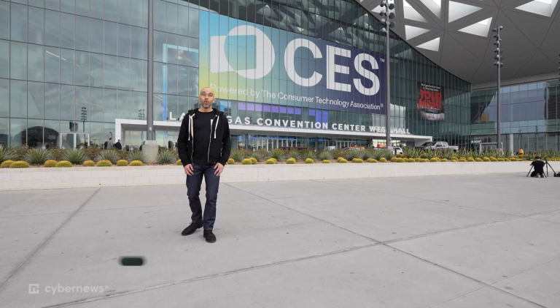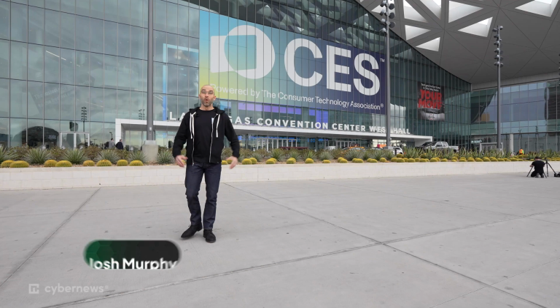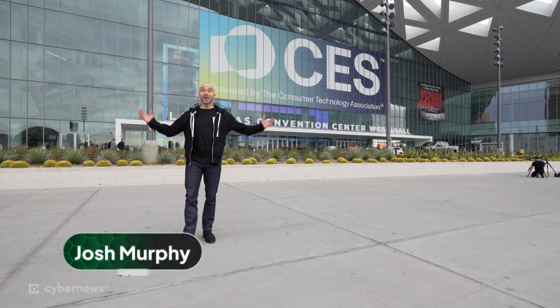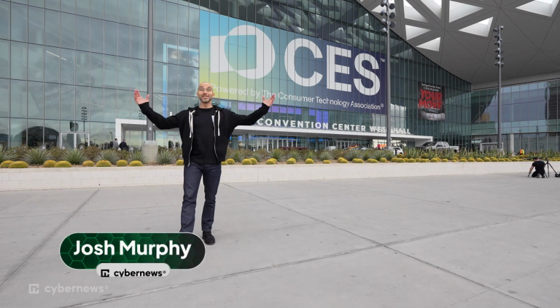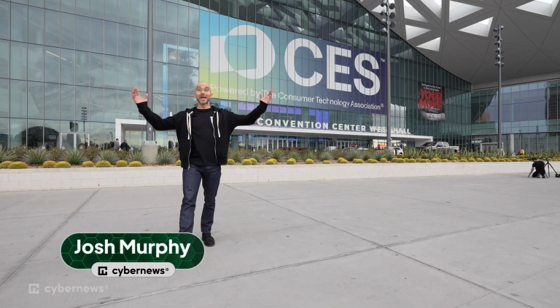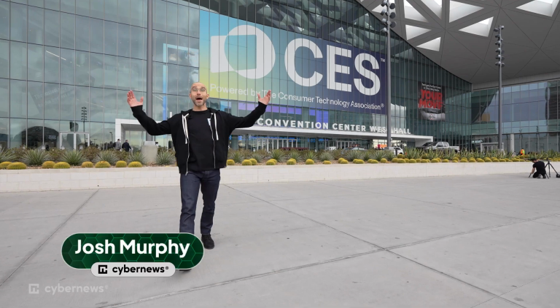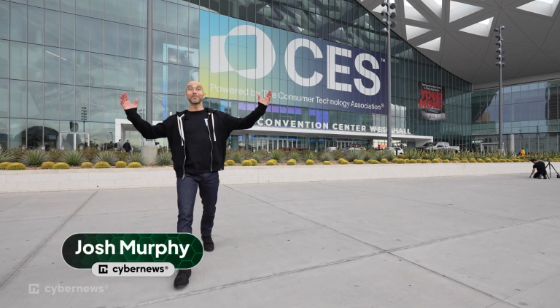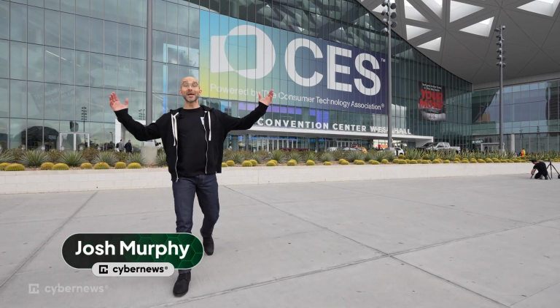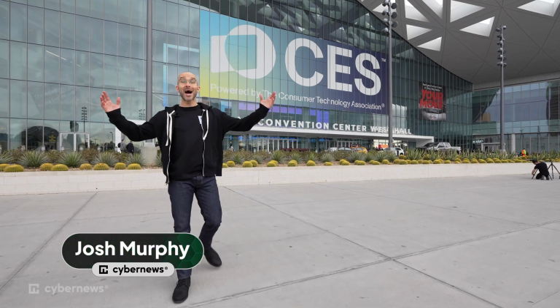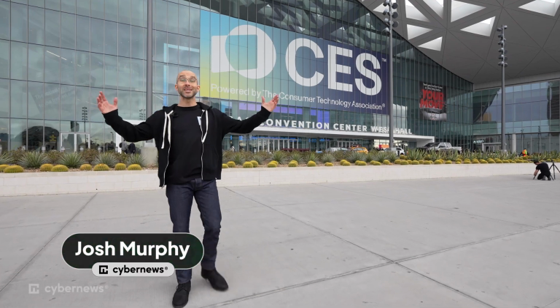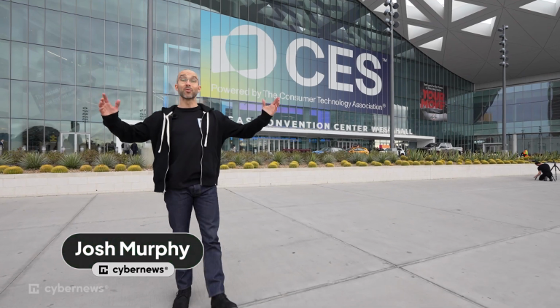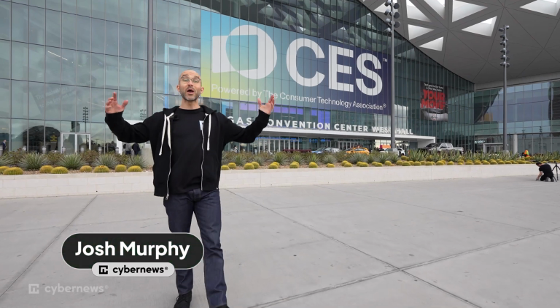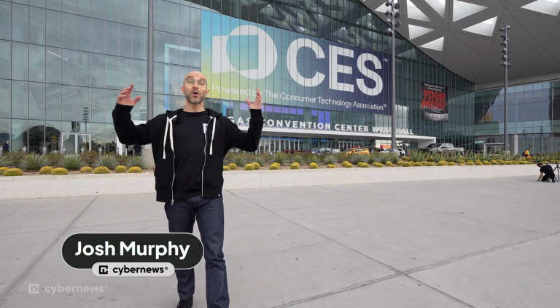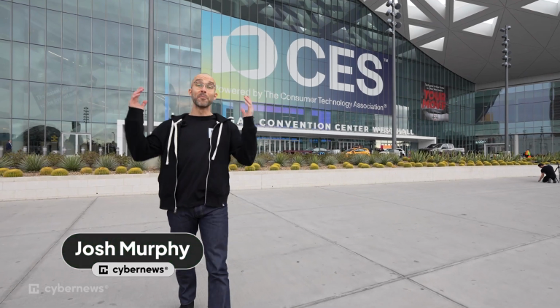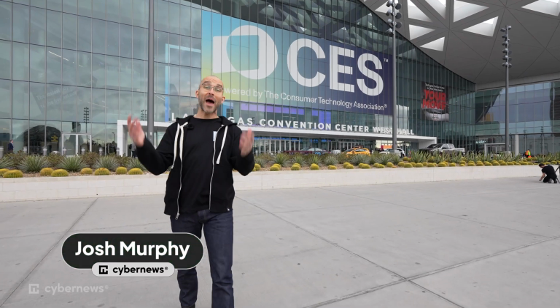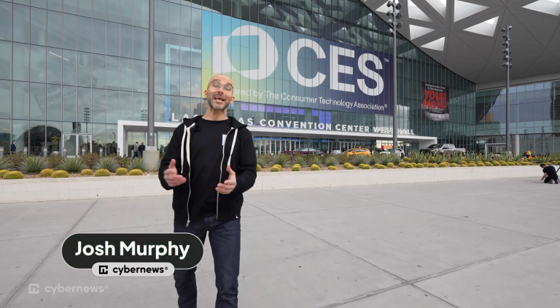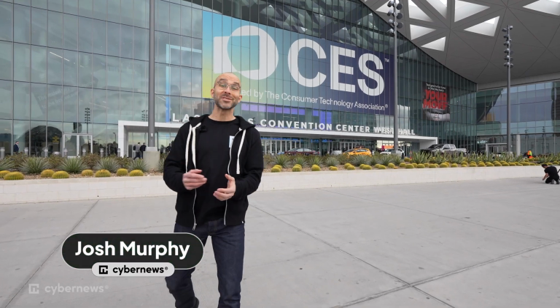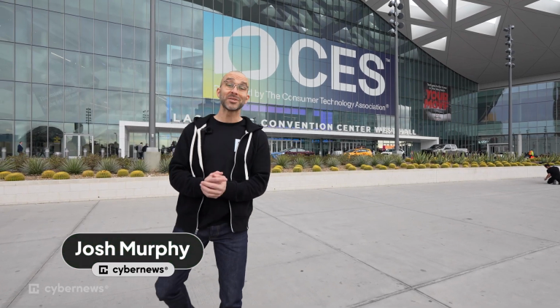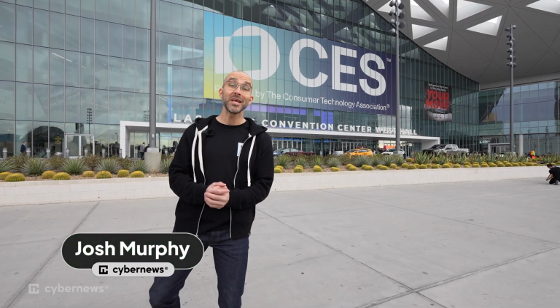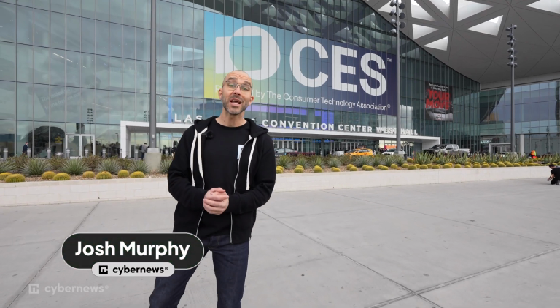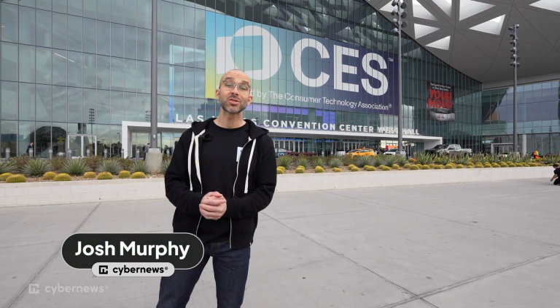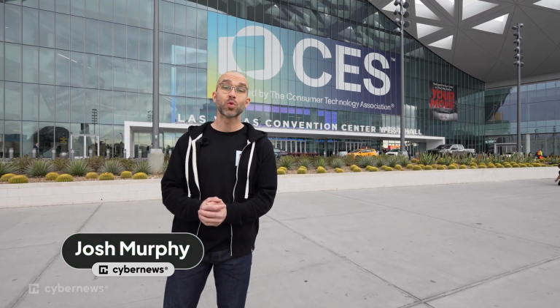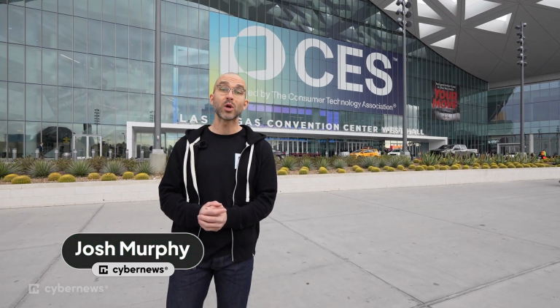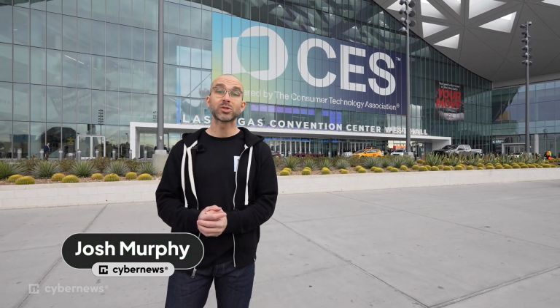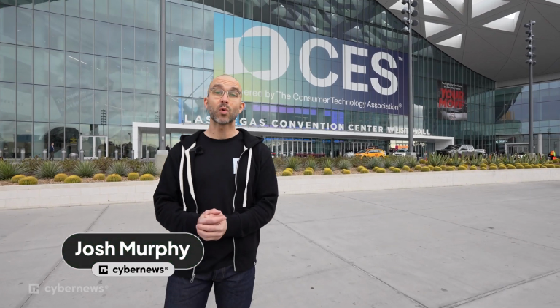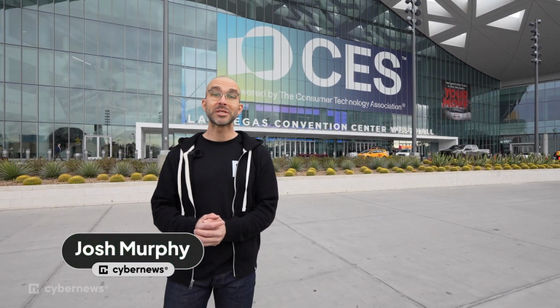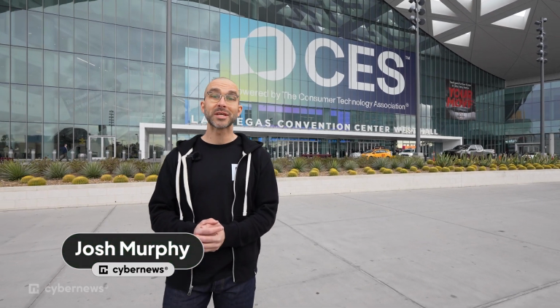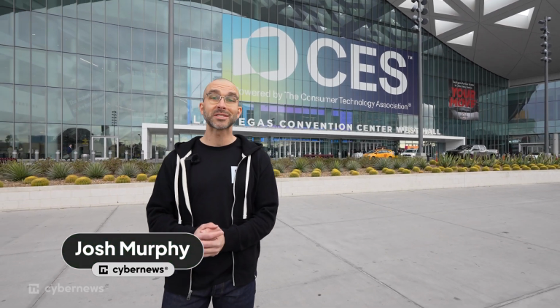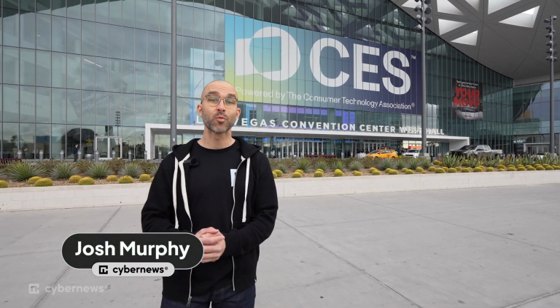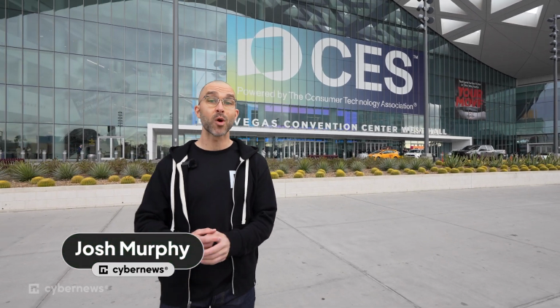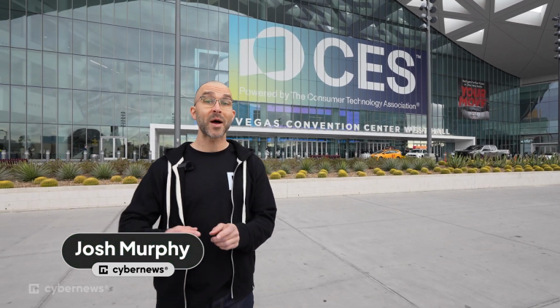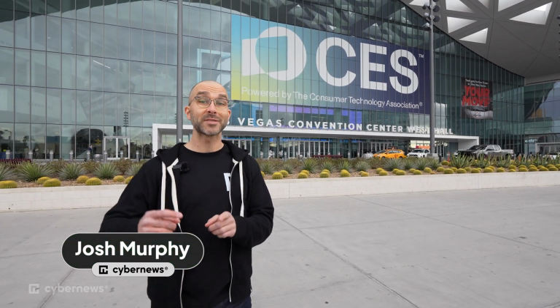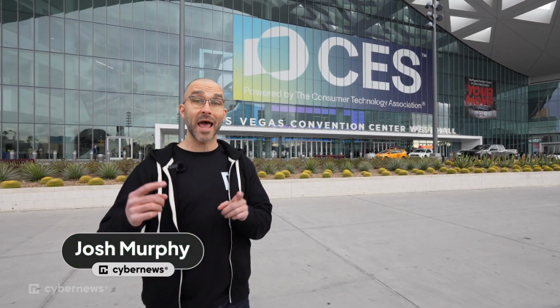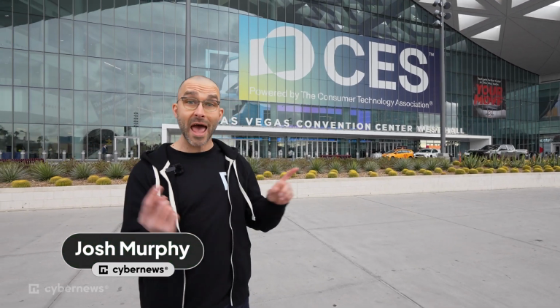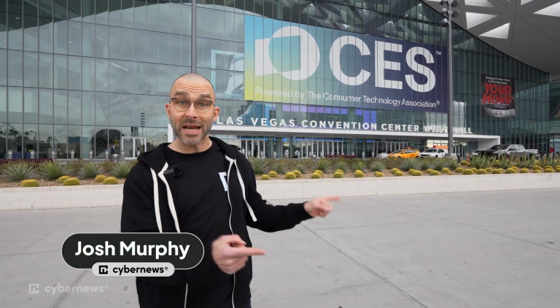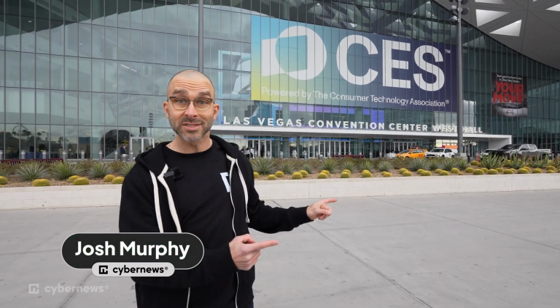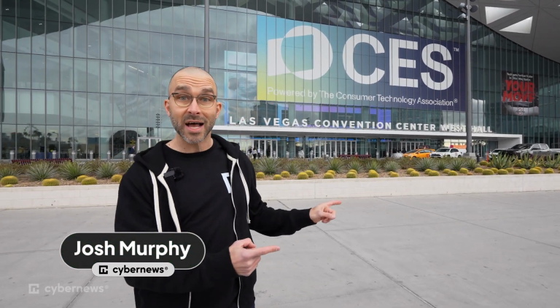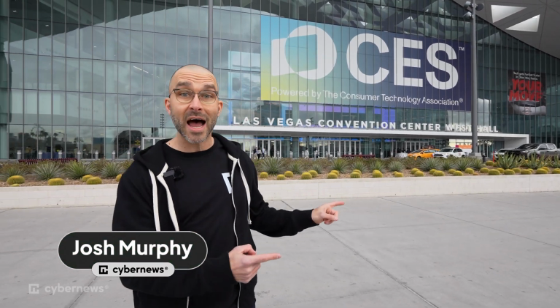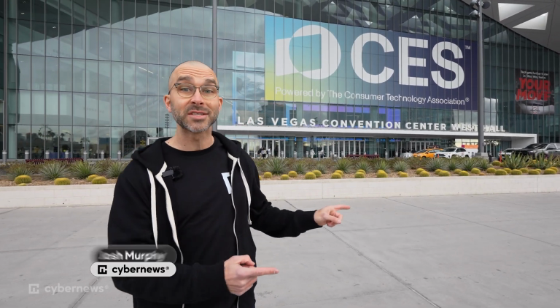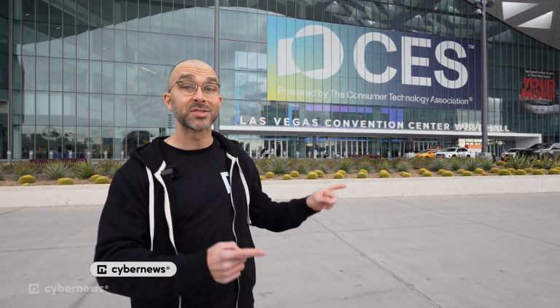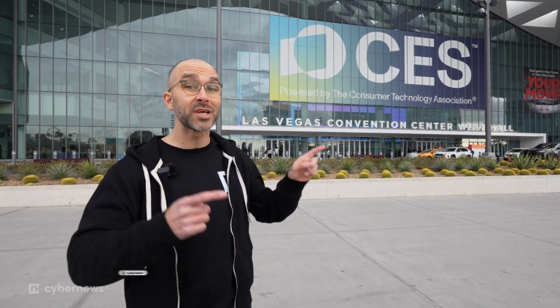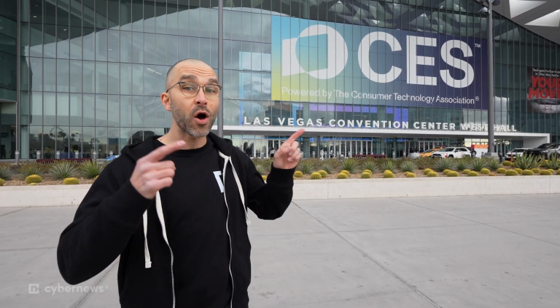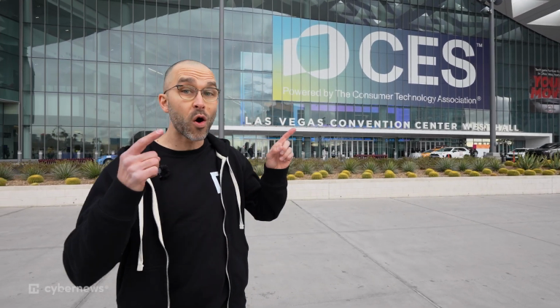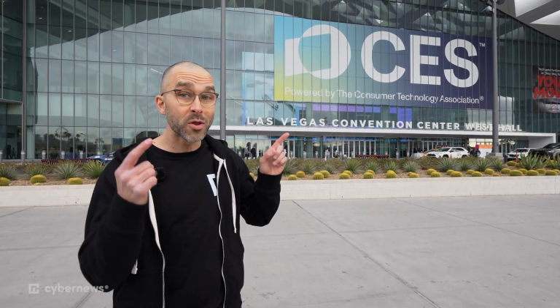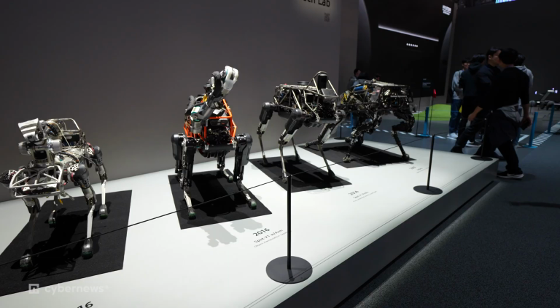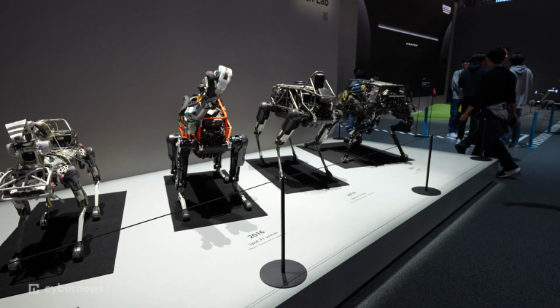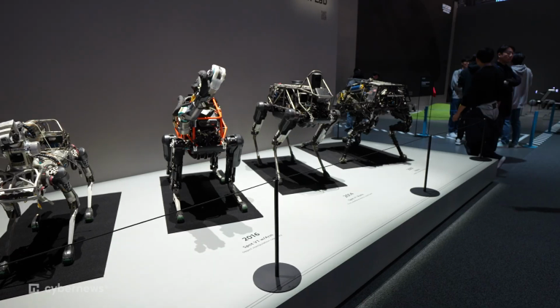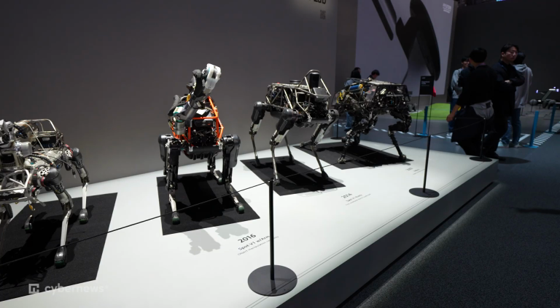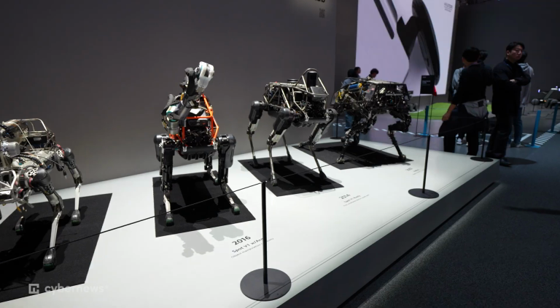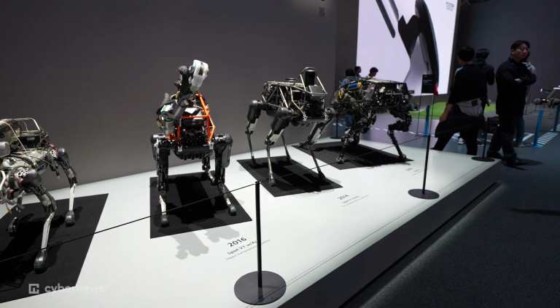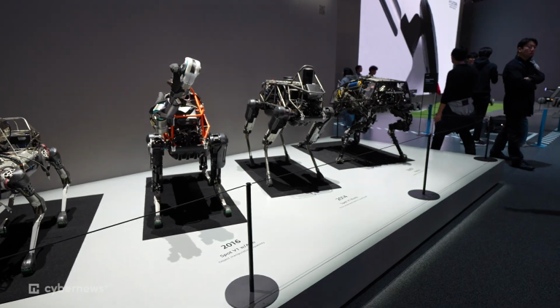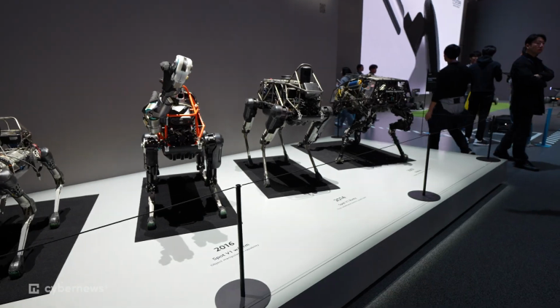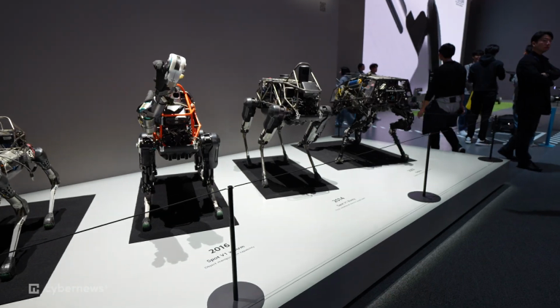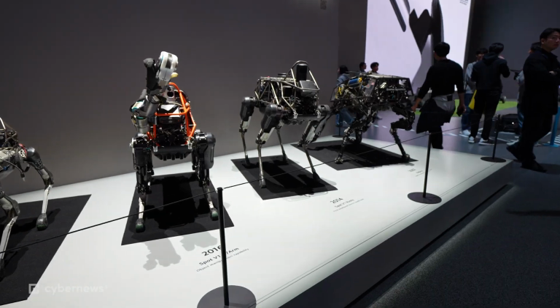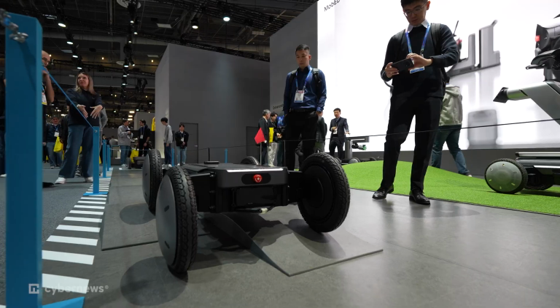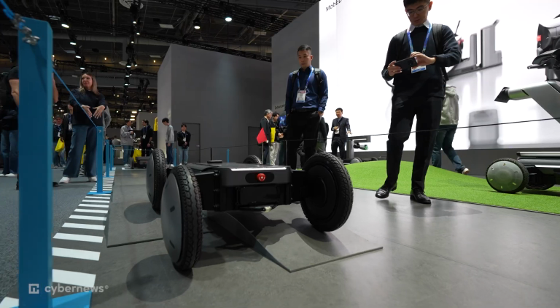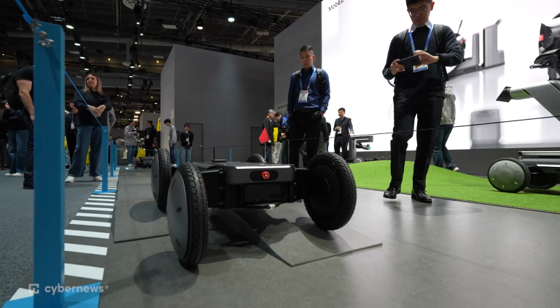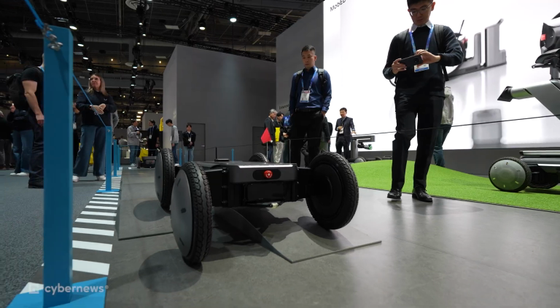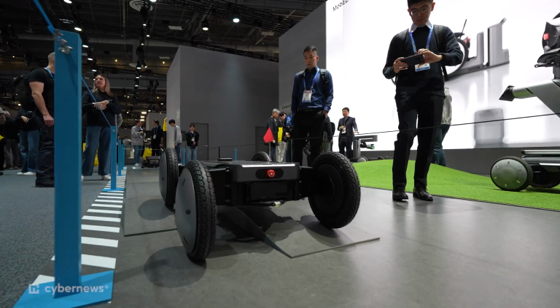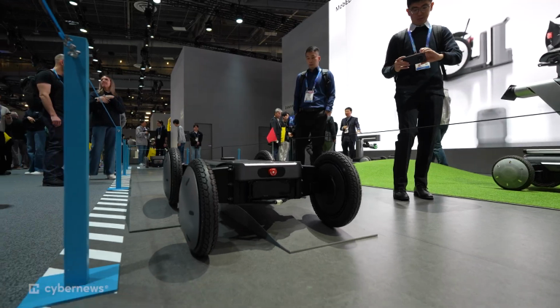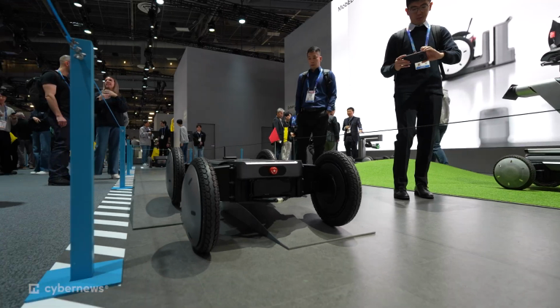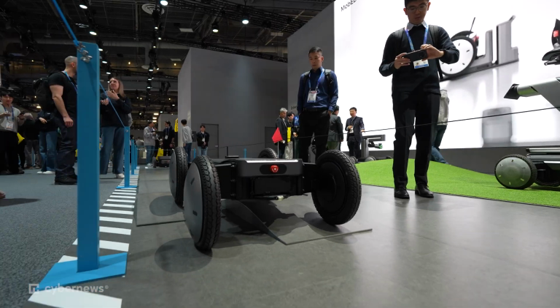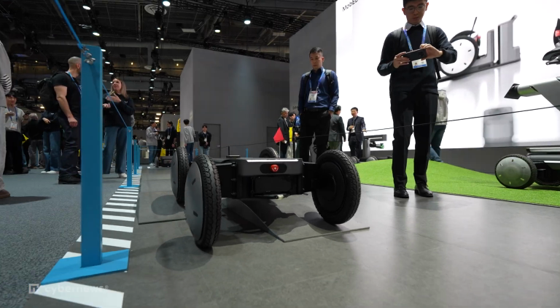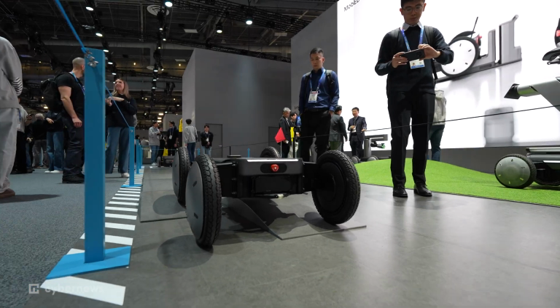What is happening guys? We are back at CES 2026 and we're about to head inside to see all the best stuff that we can find. Come with us.